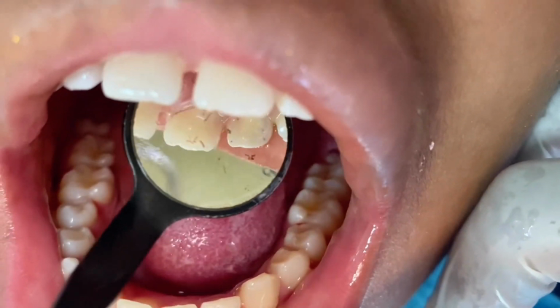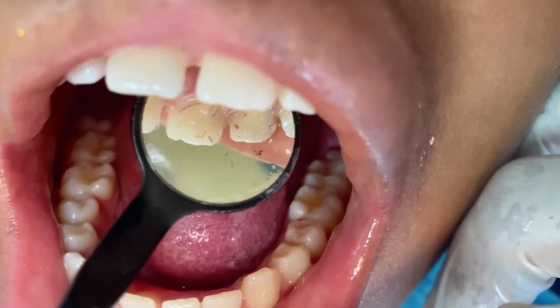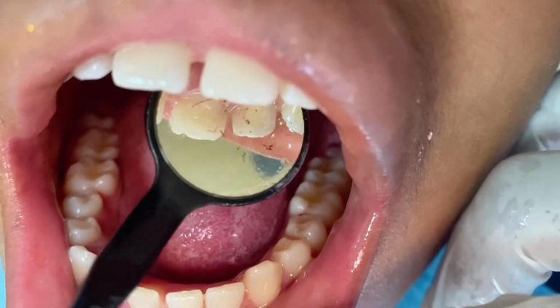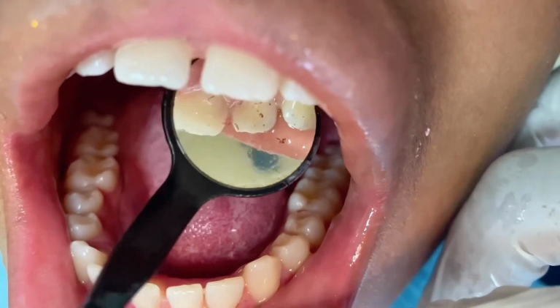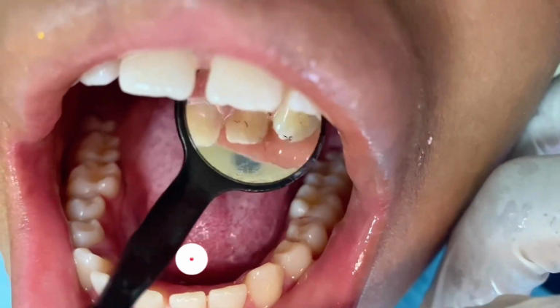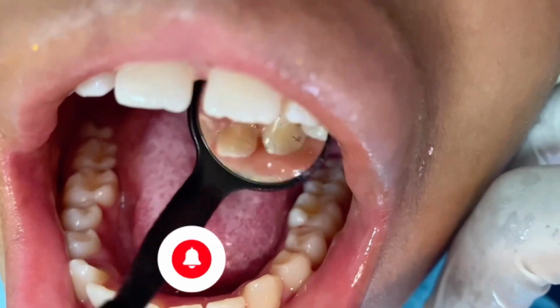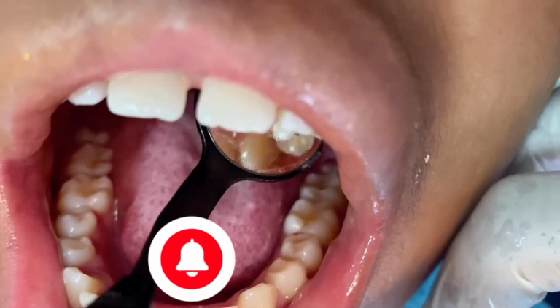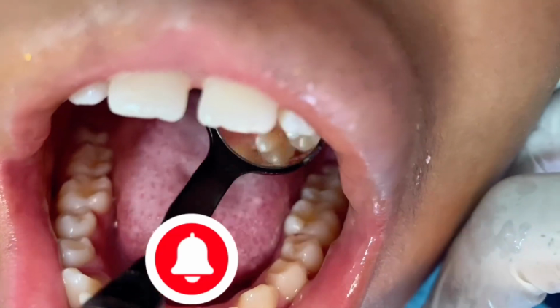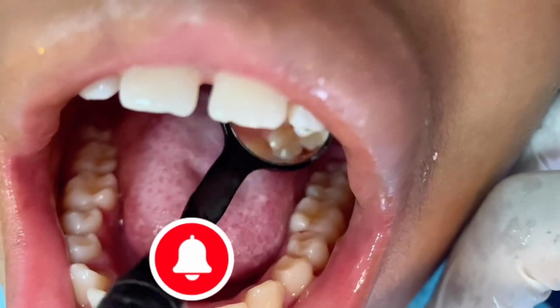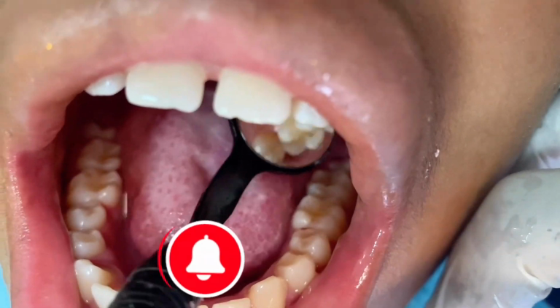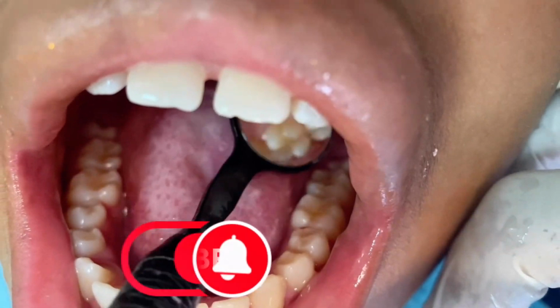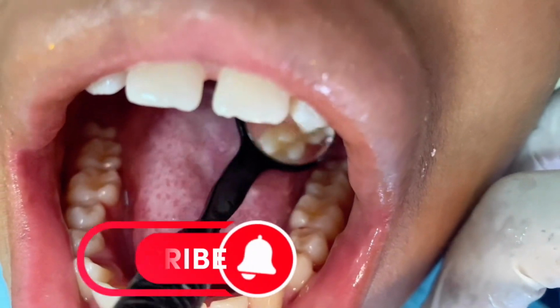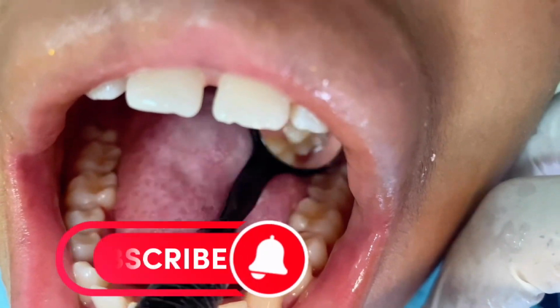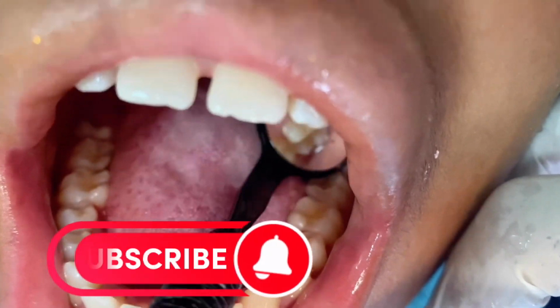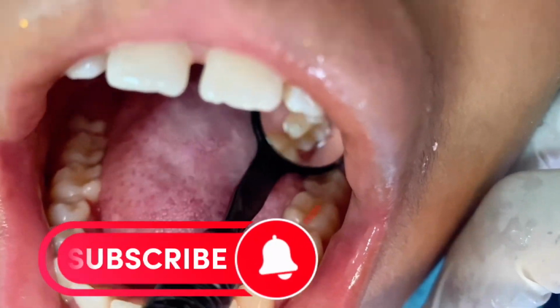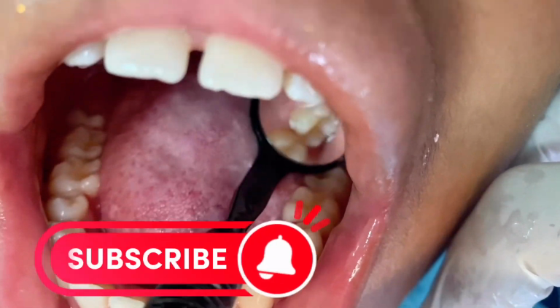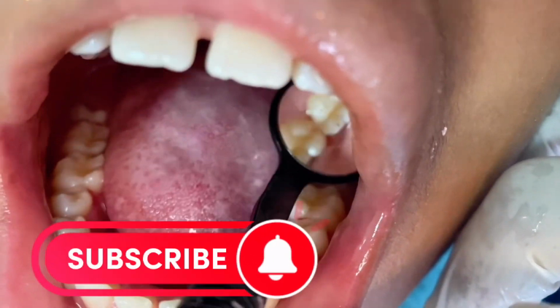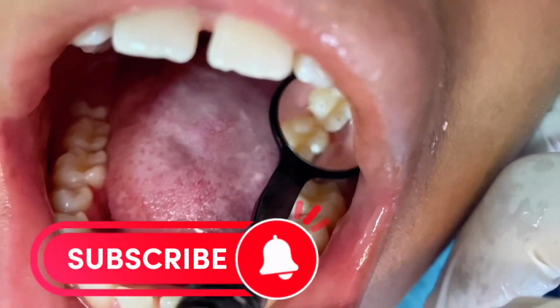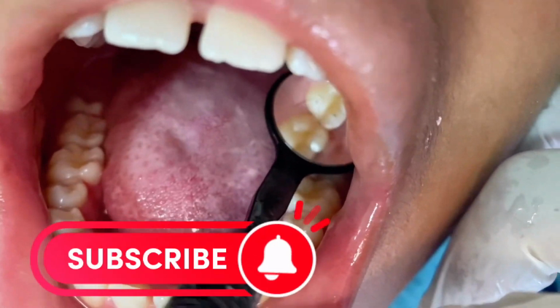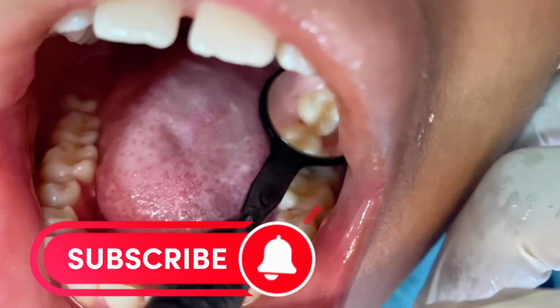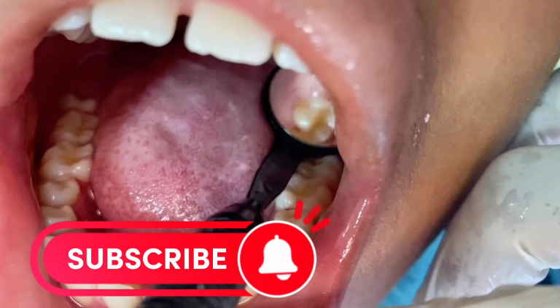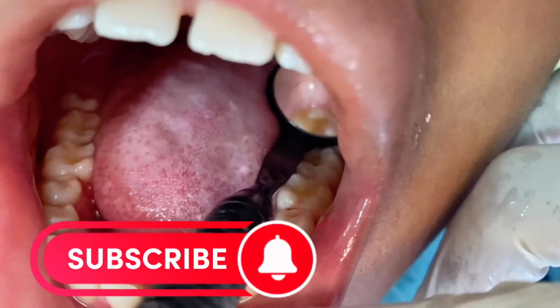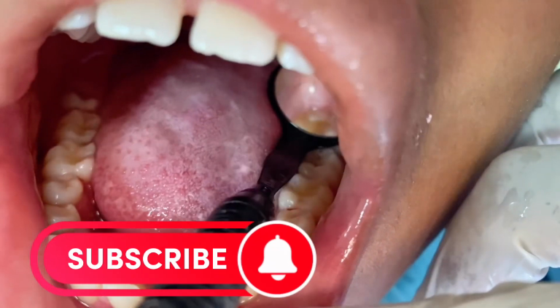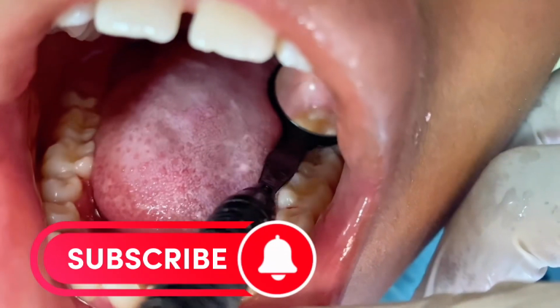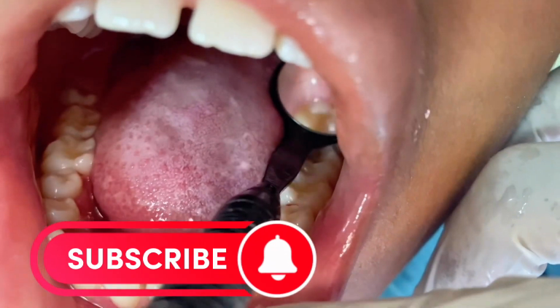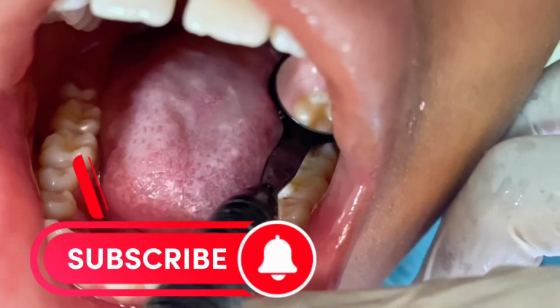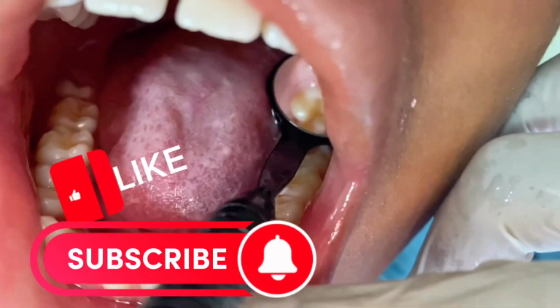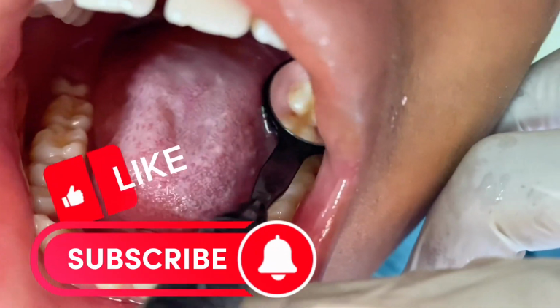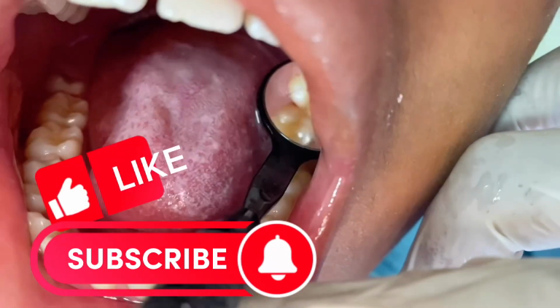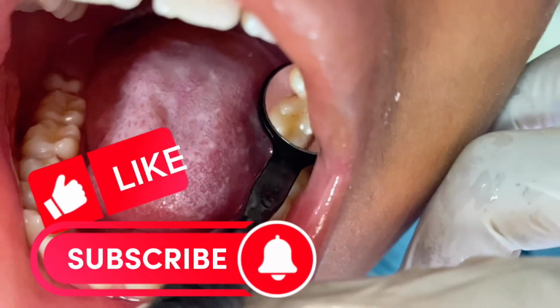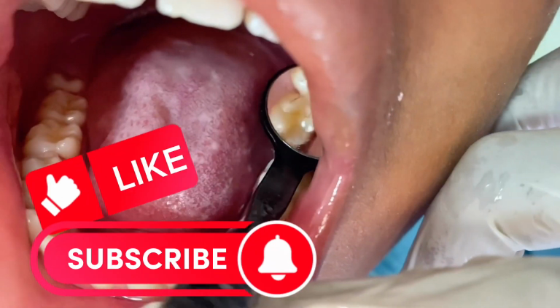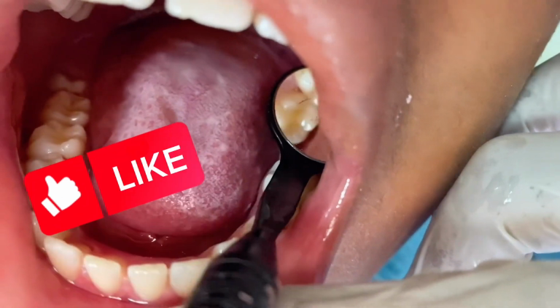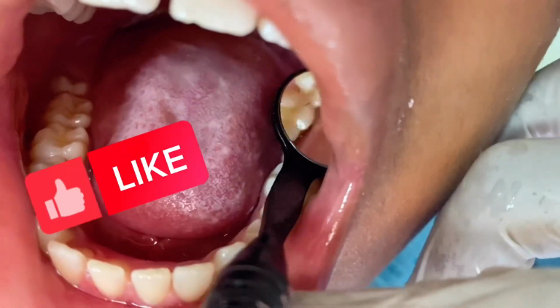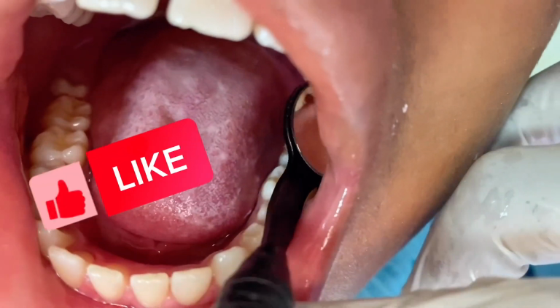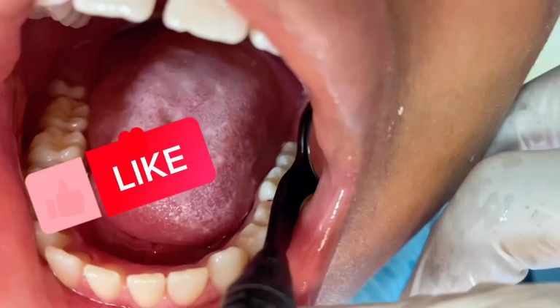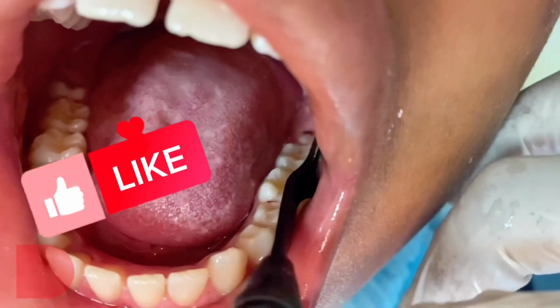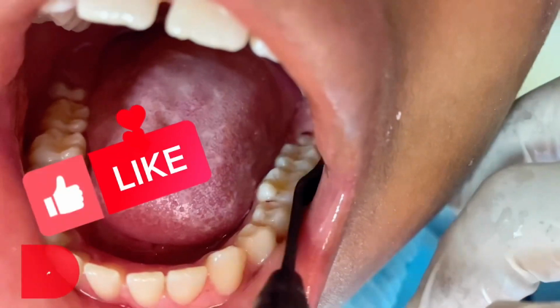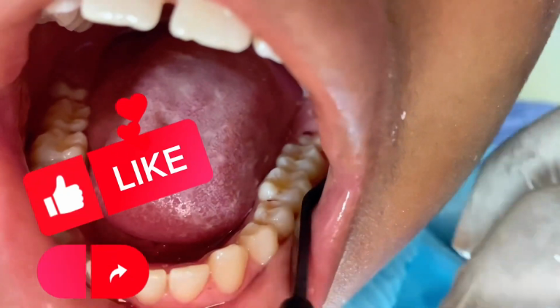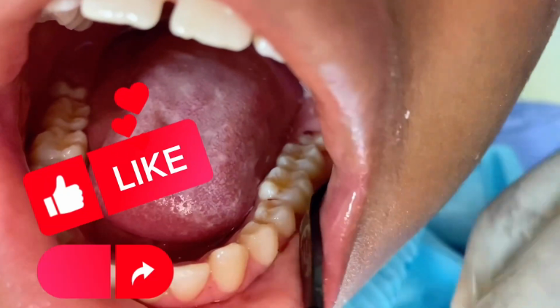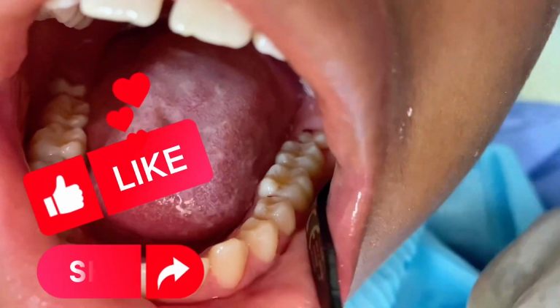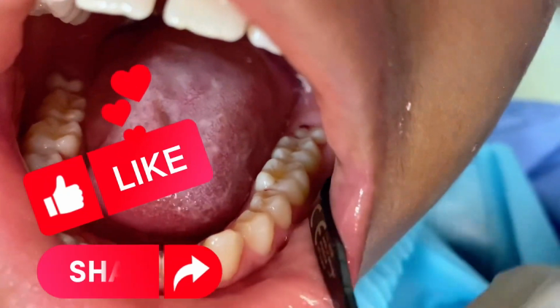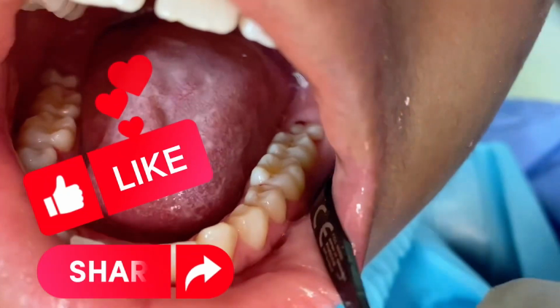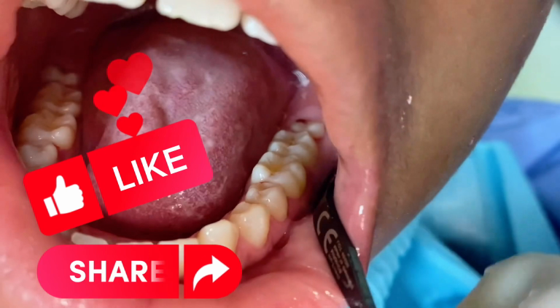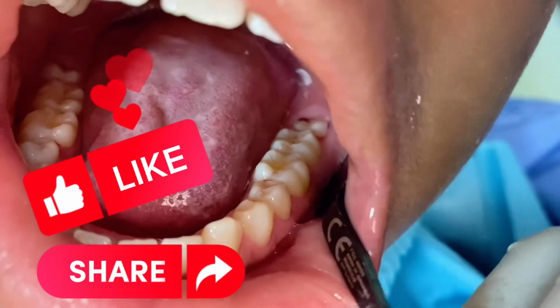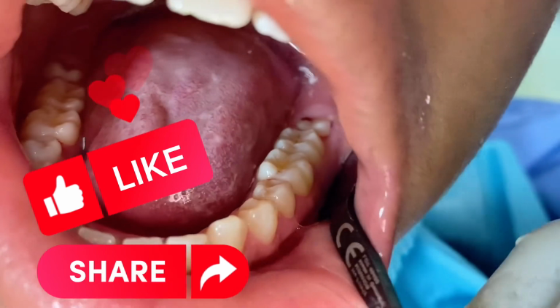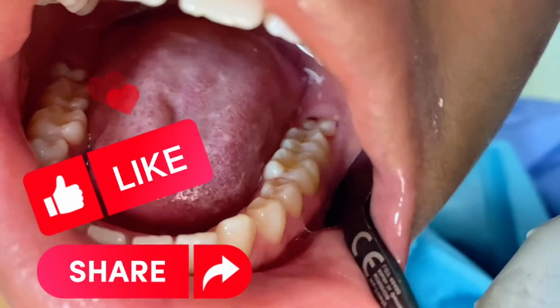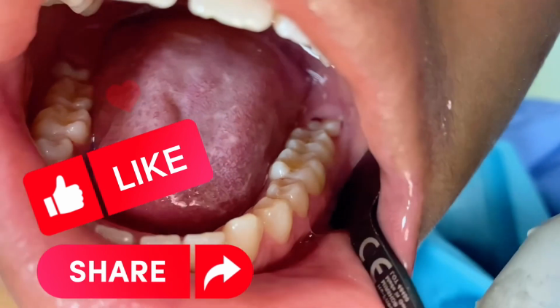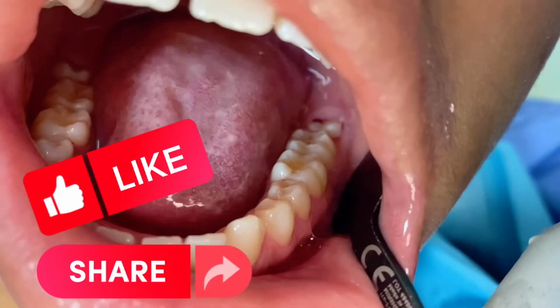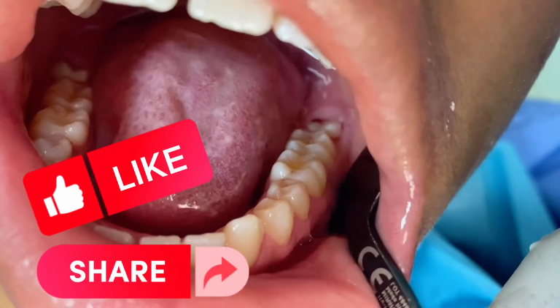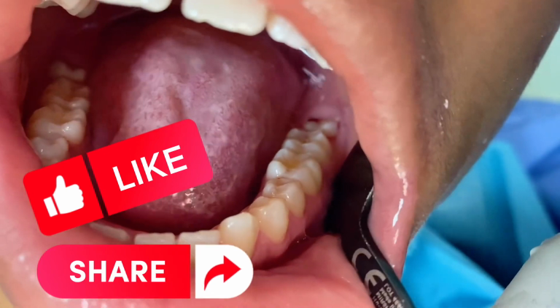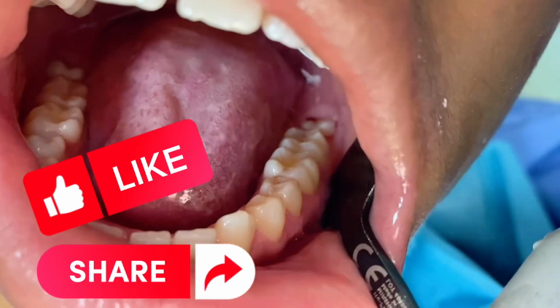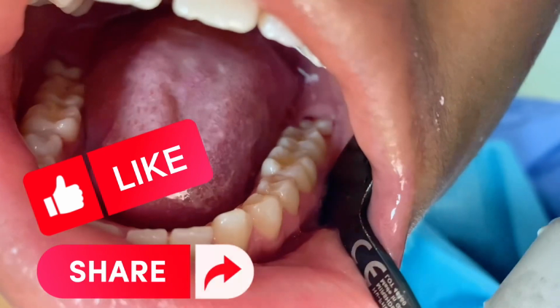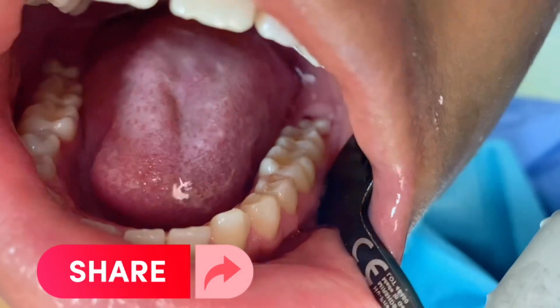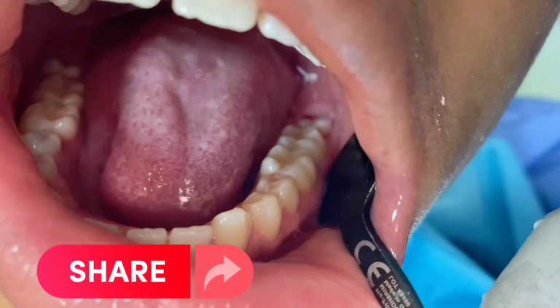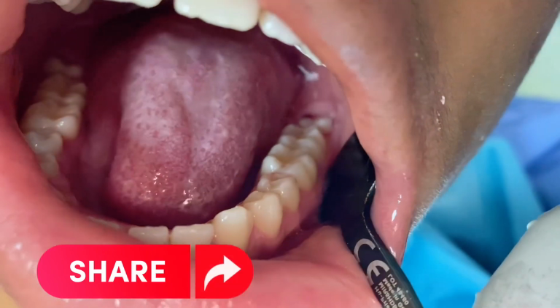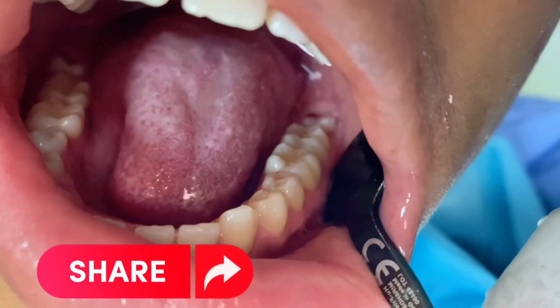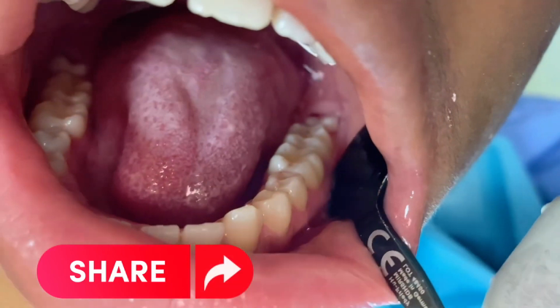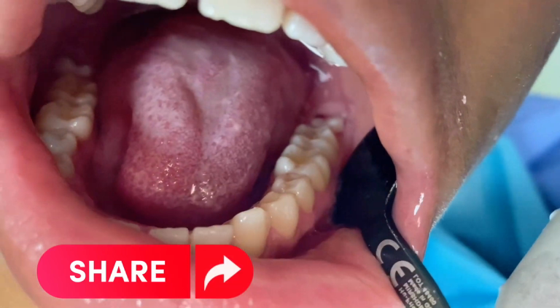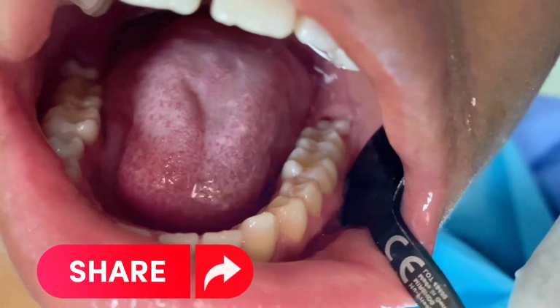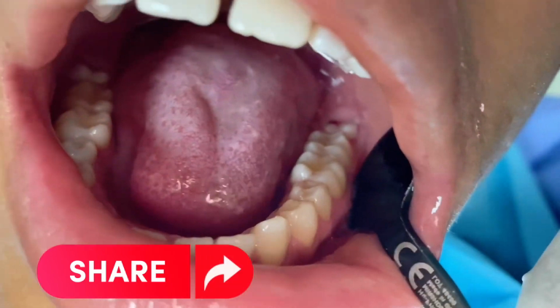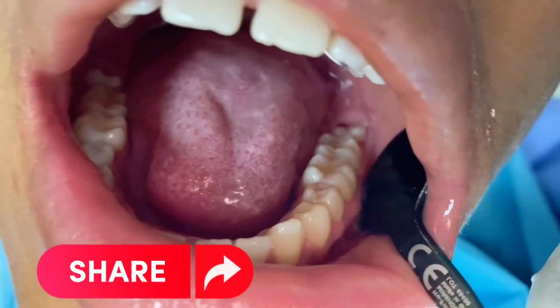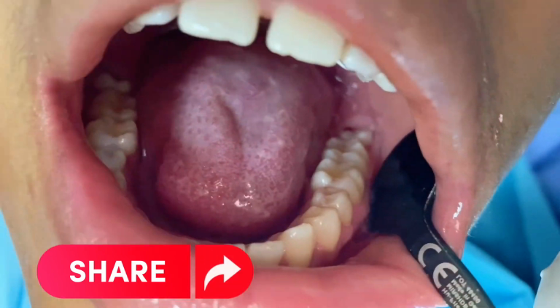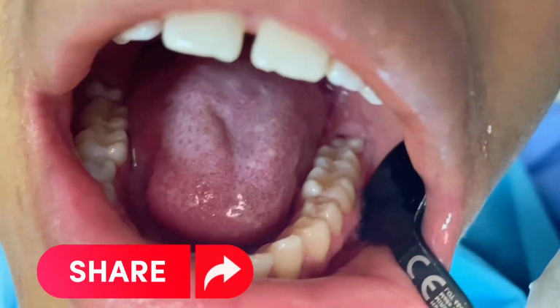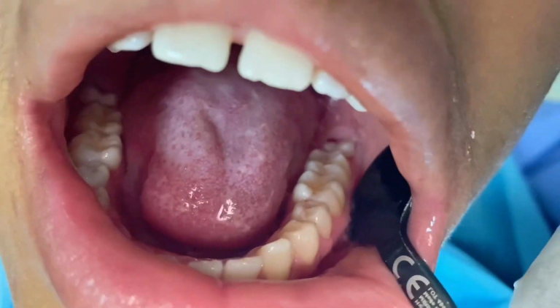Hope this video is helpful to you. Please like and subscribe. Until next time, be proud of your mouth for a lifetime of confidence. Smile! Bye!